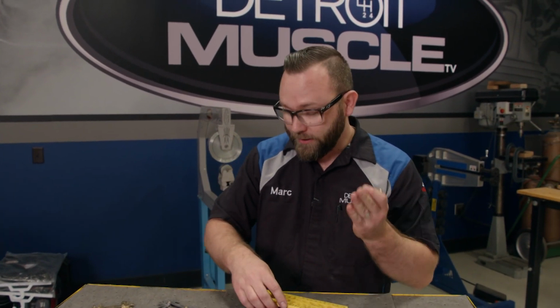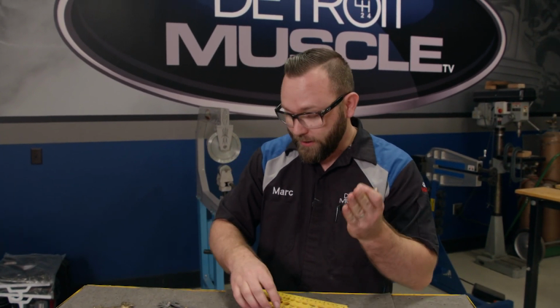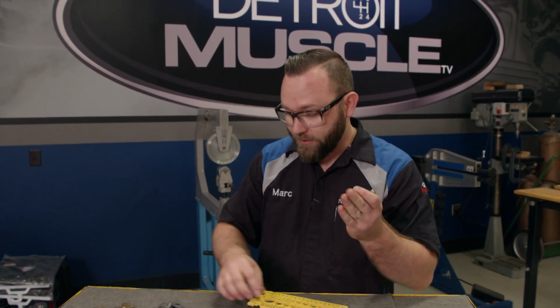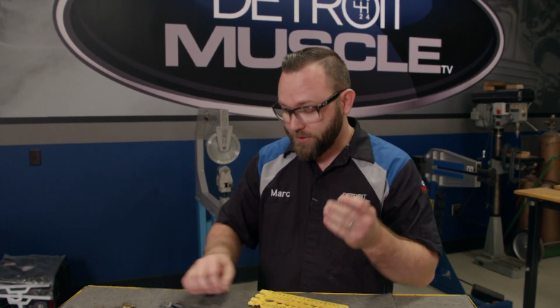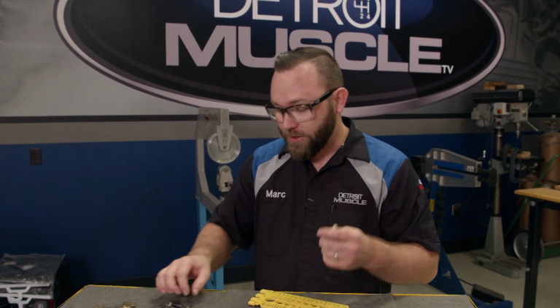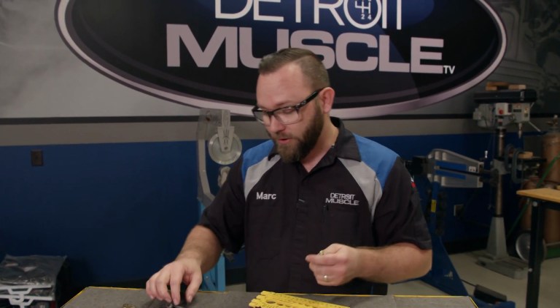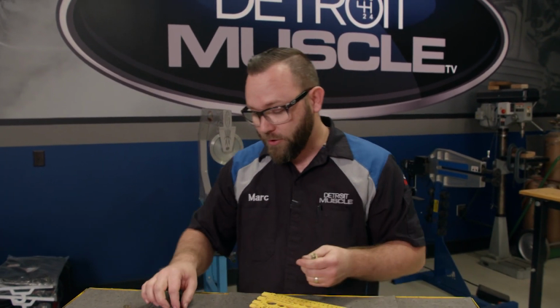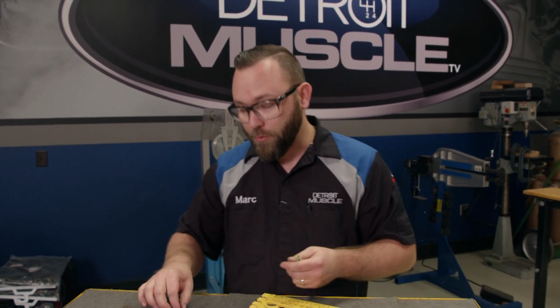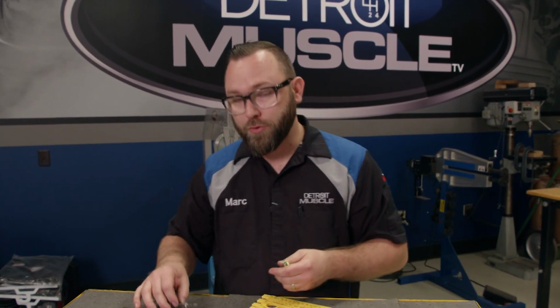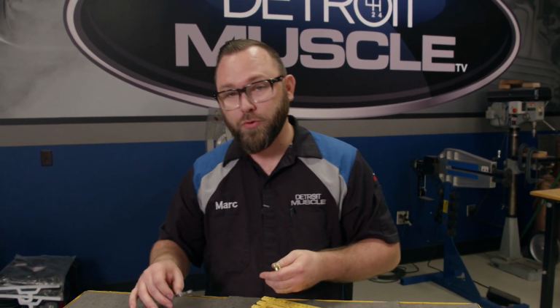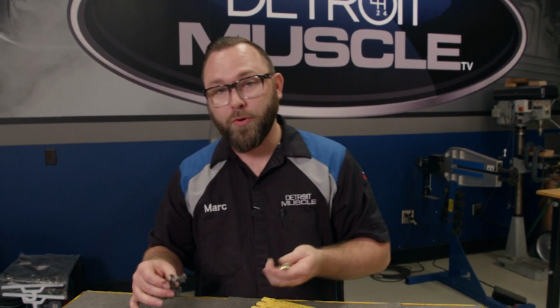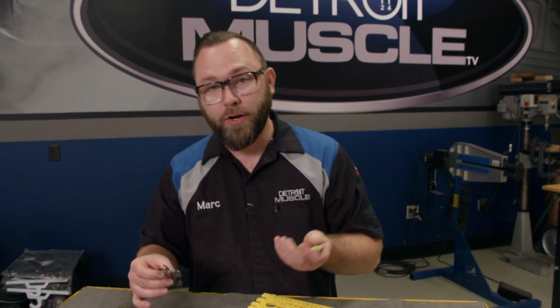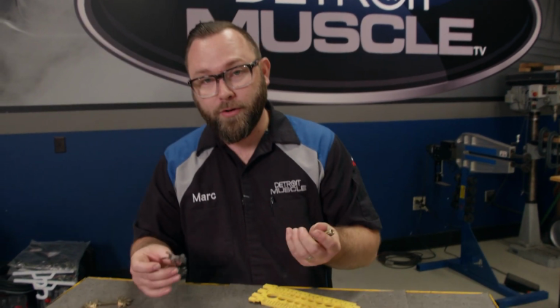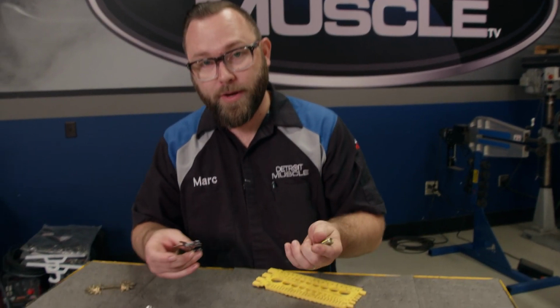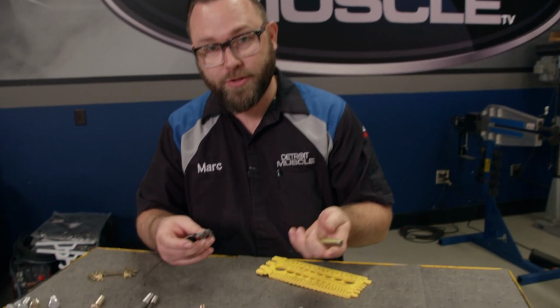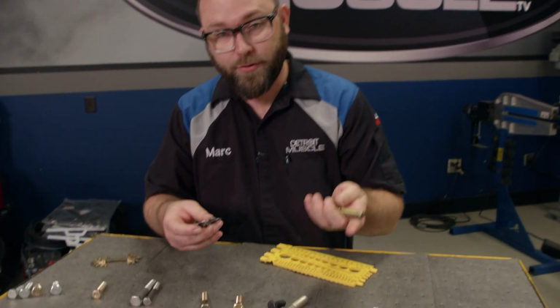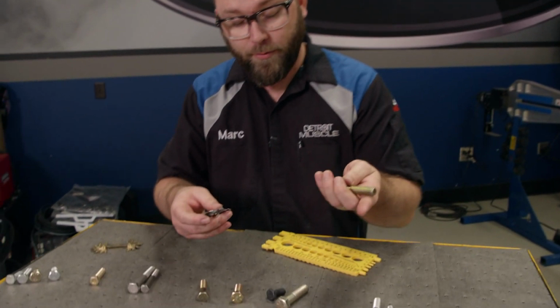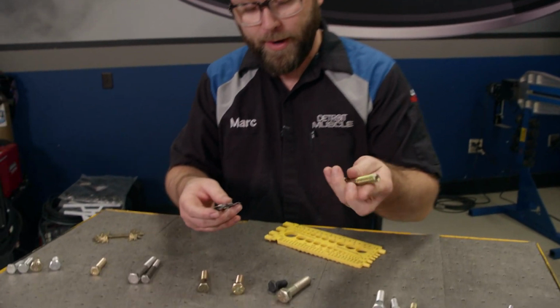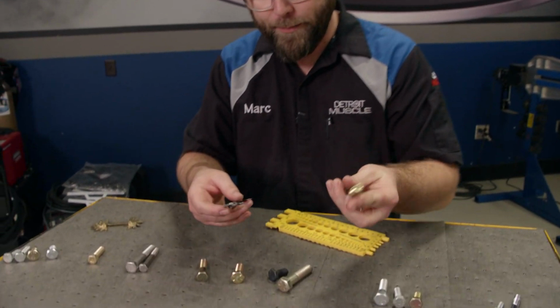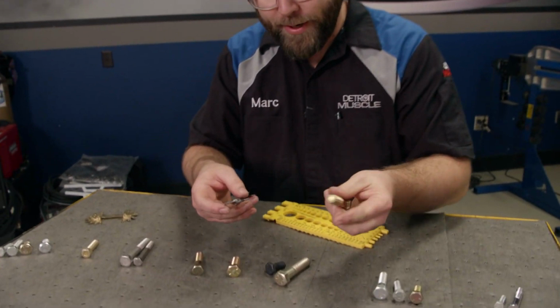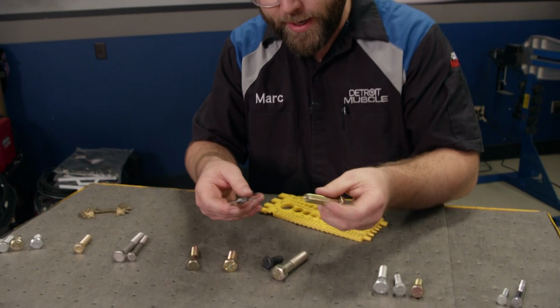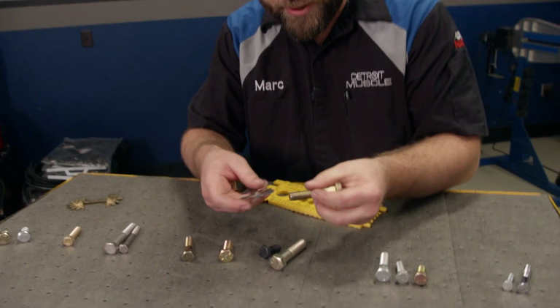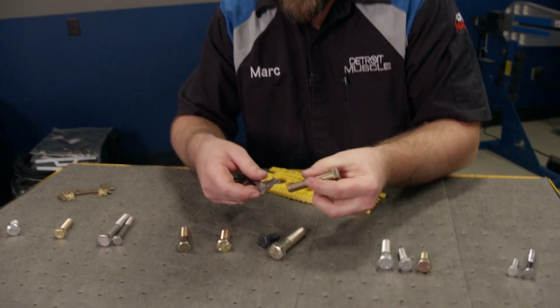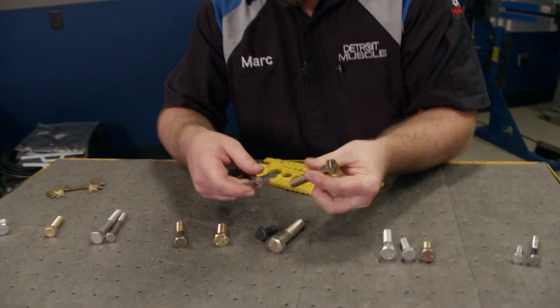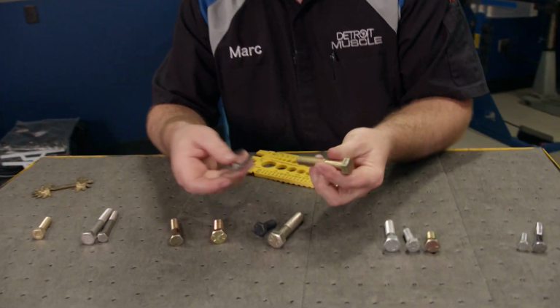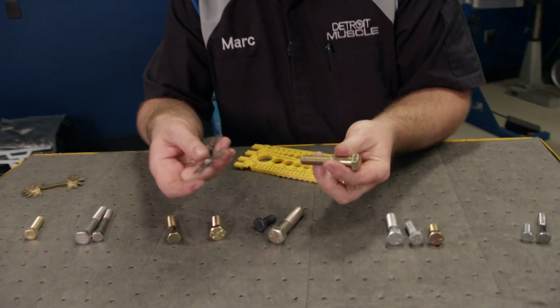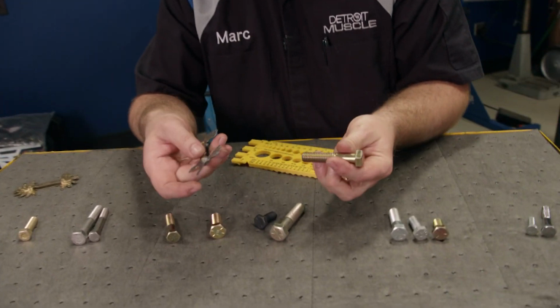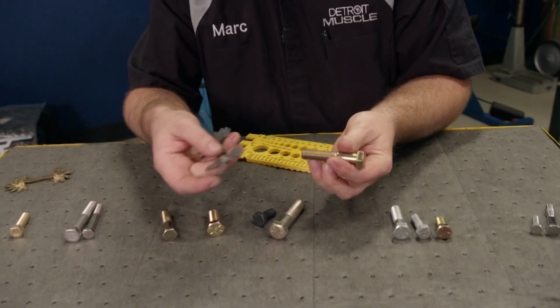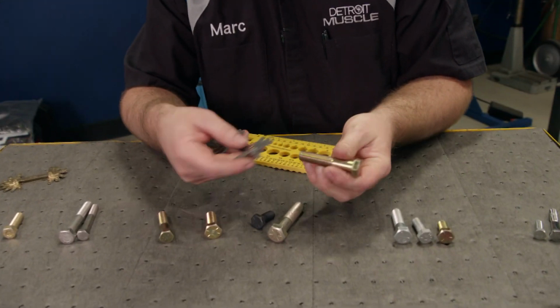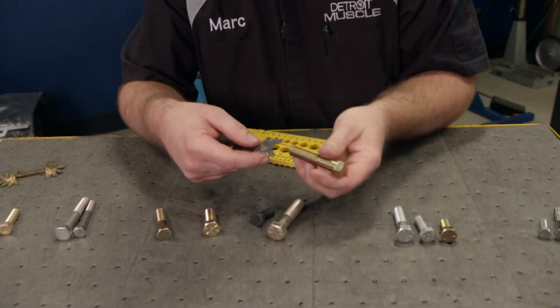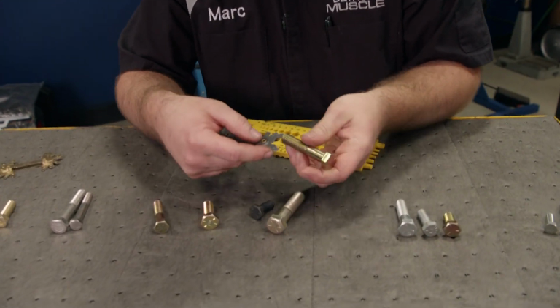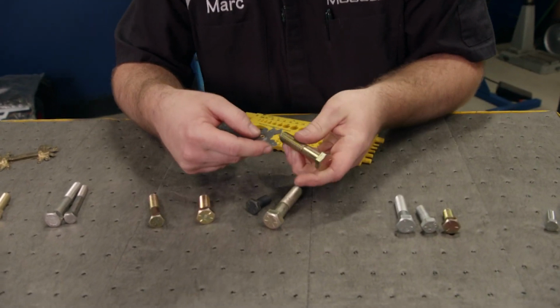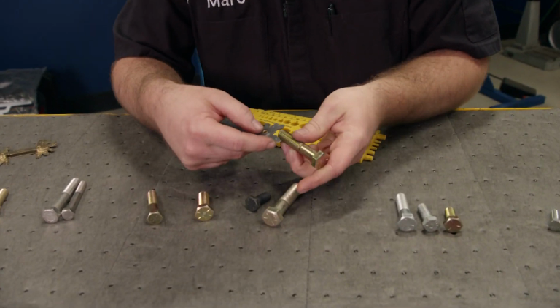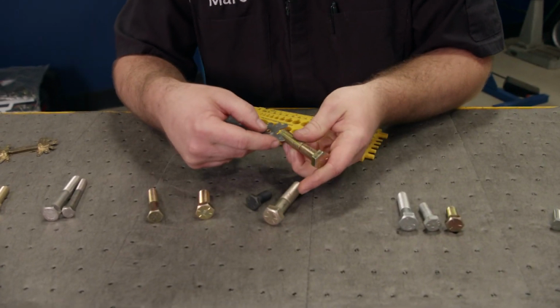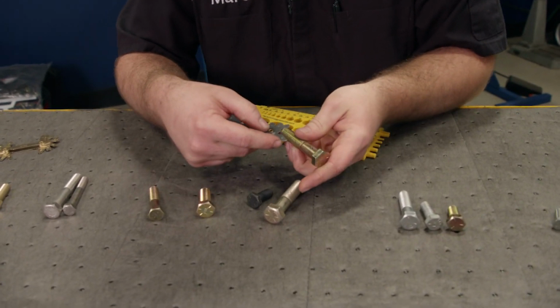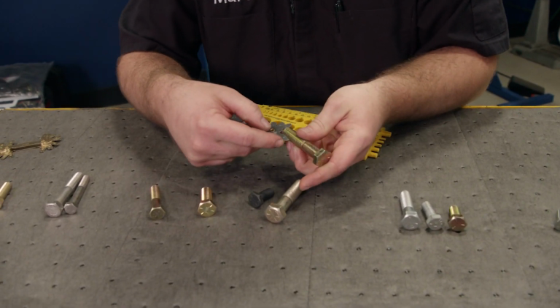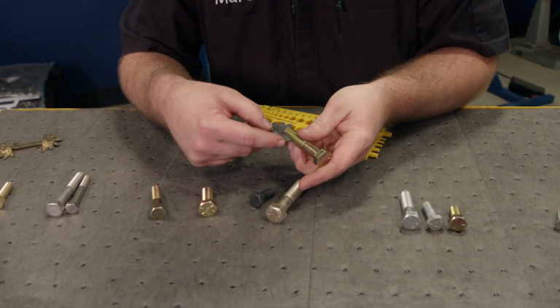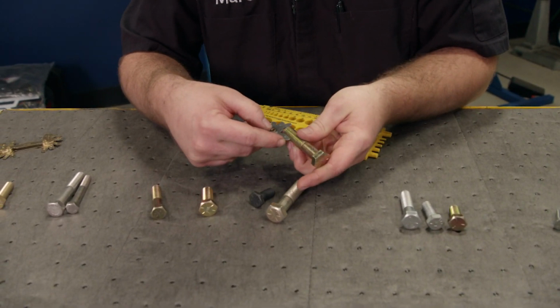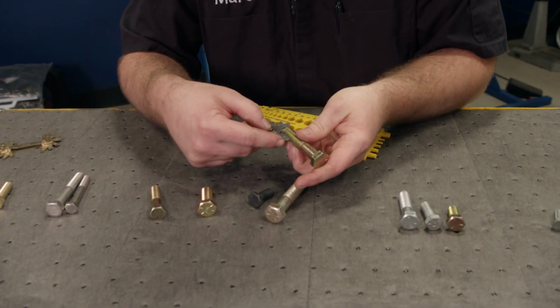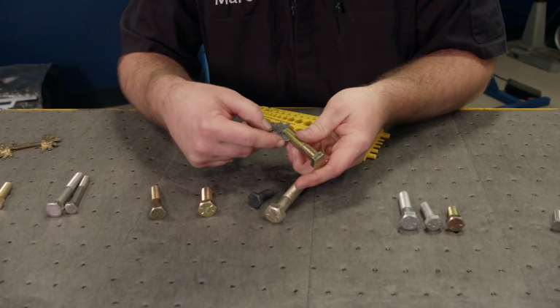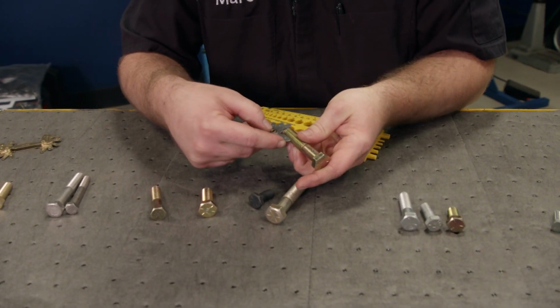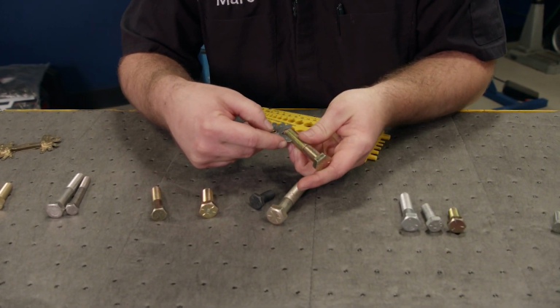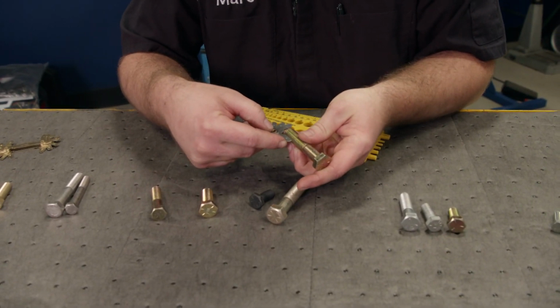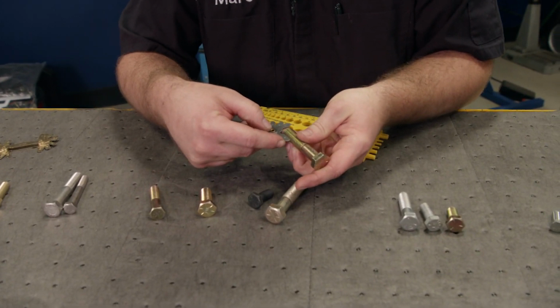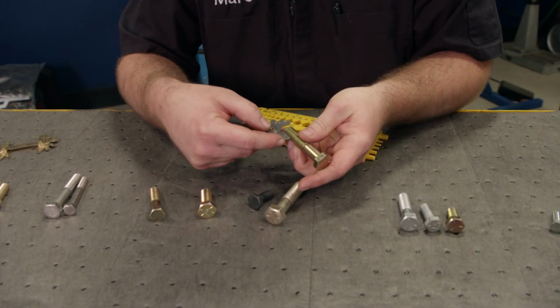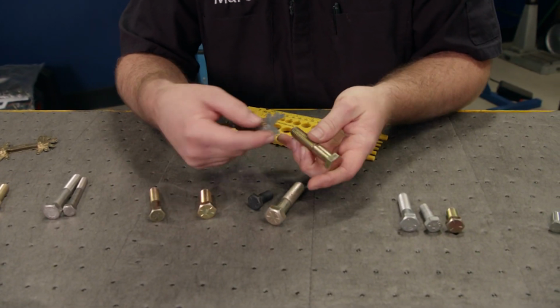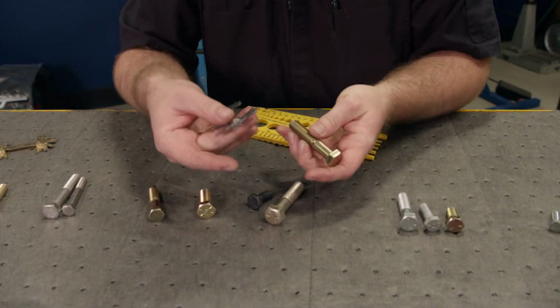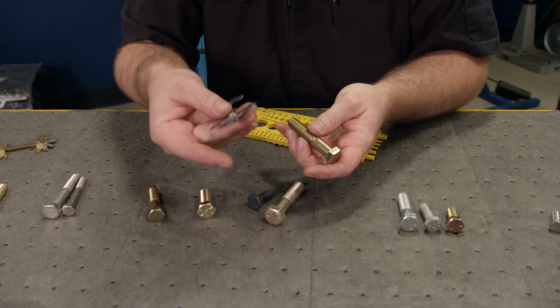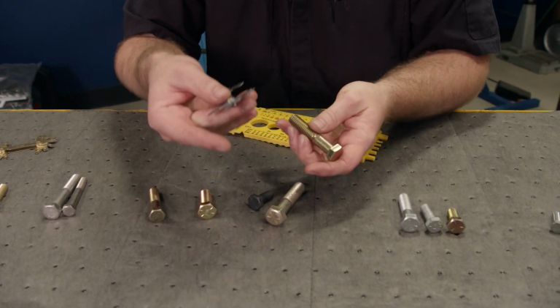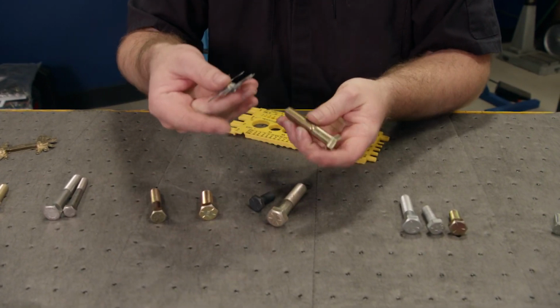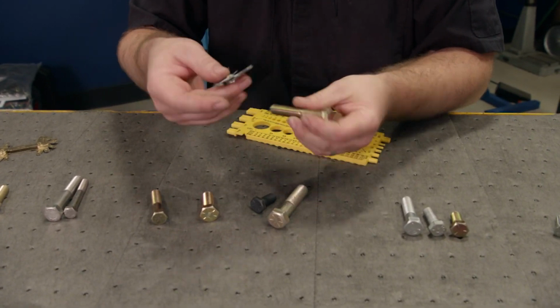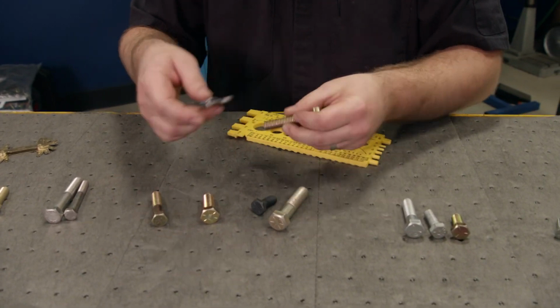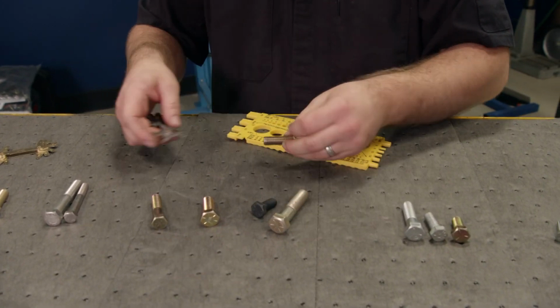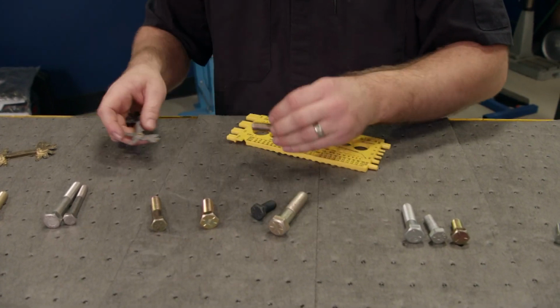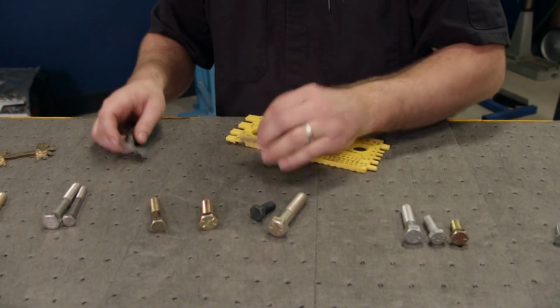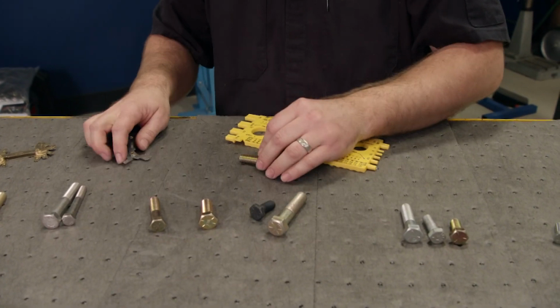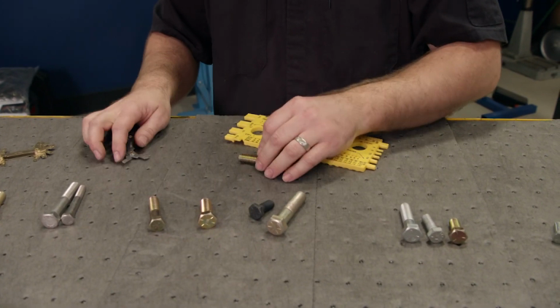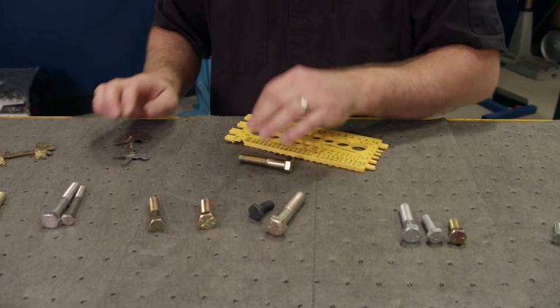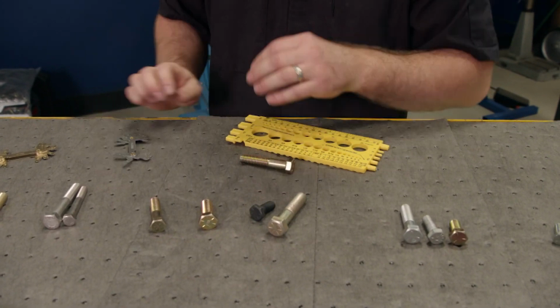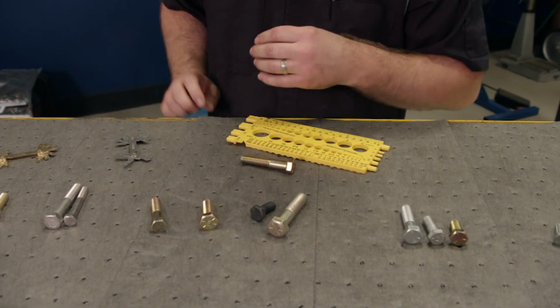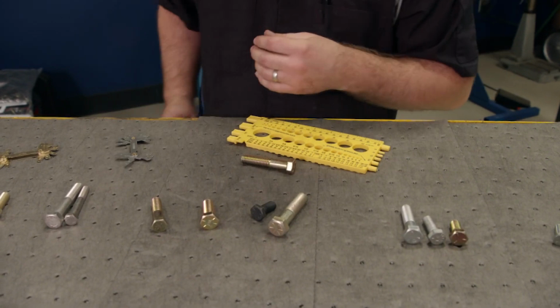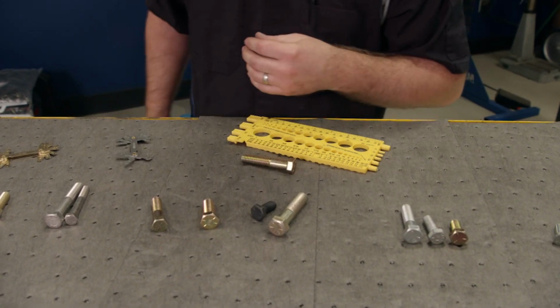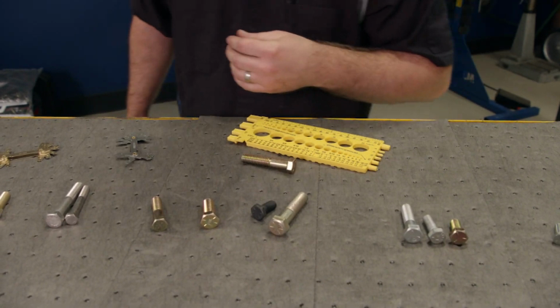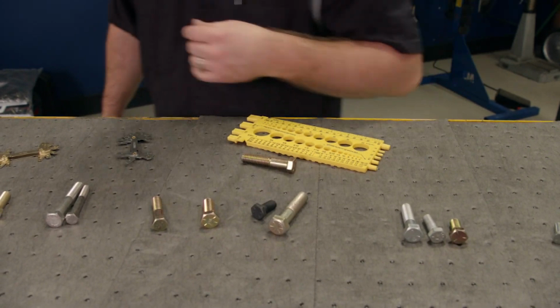There's another cool tool here to measure thread pitch. You can see it fits right in there, and this thing folds up and goes in your pocket.